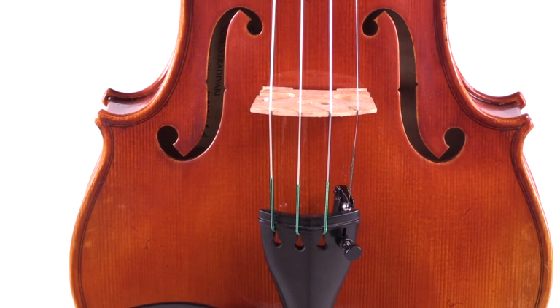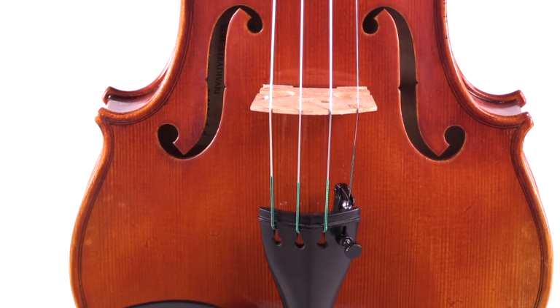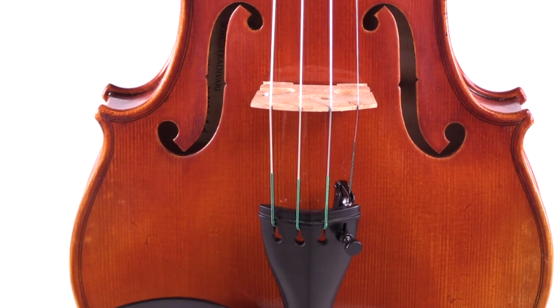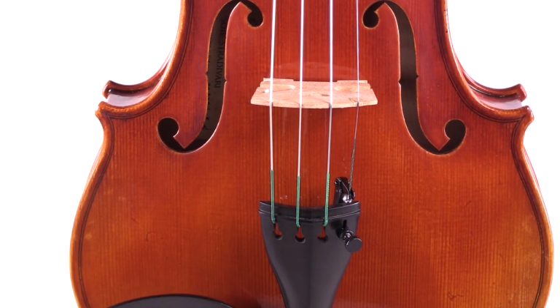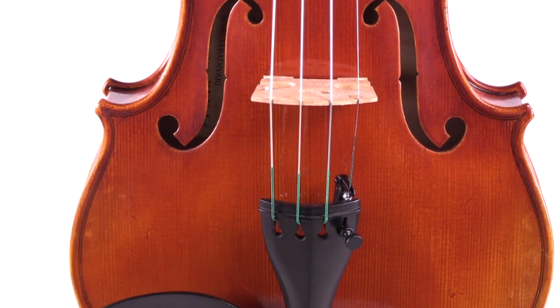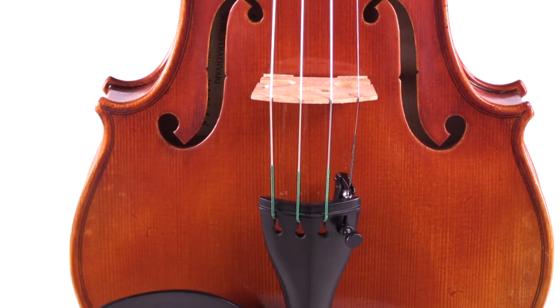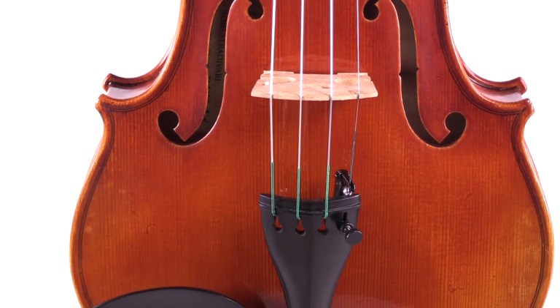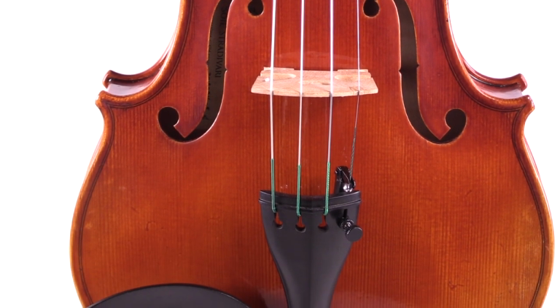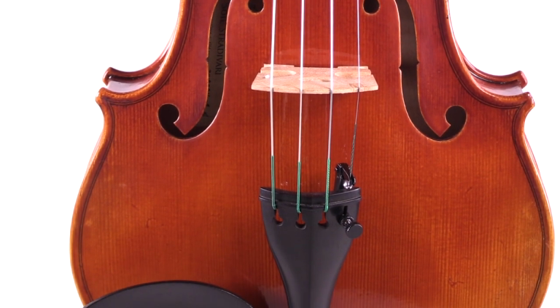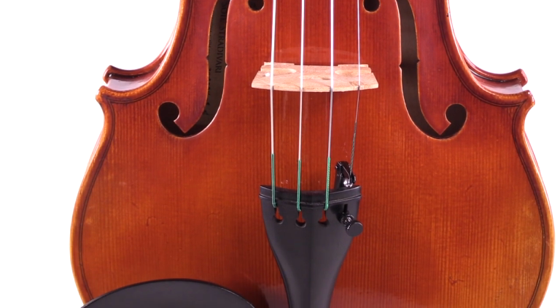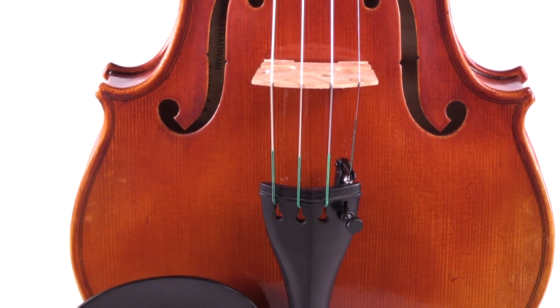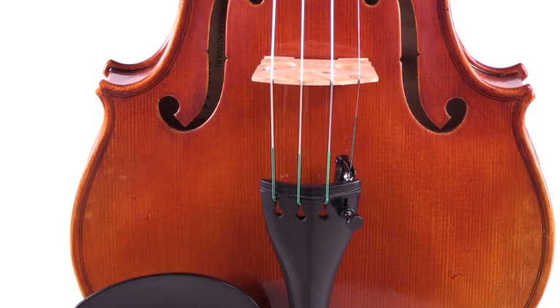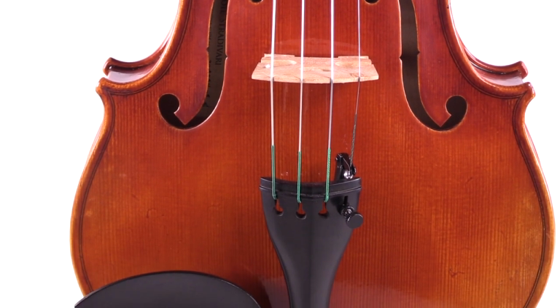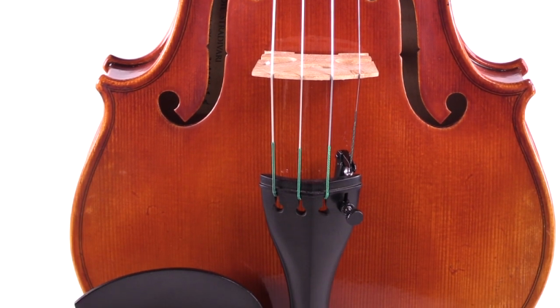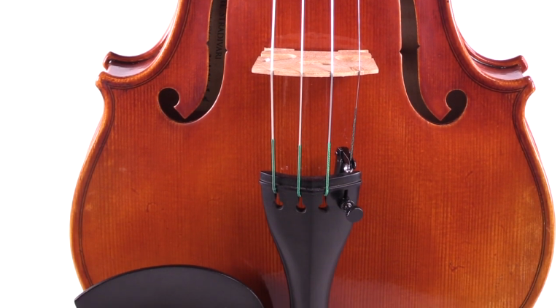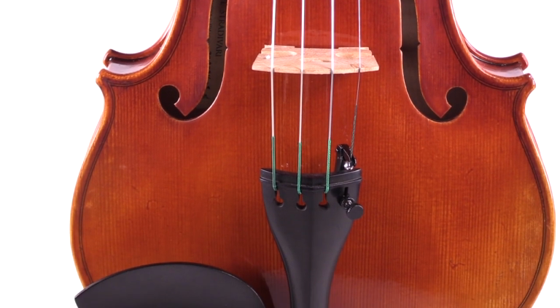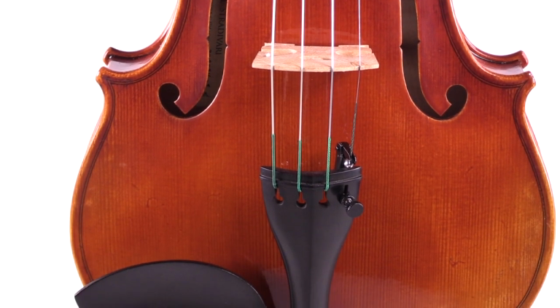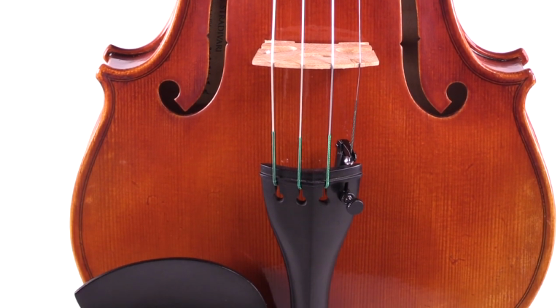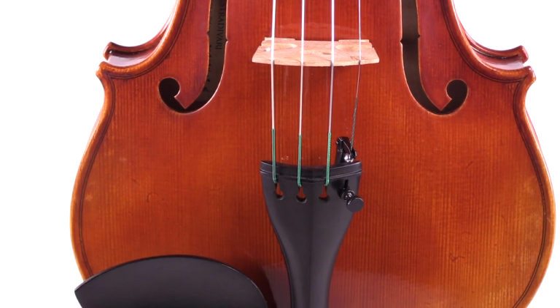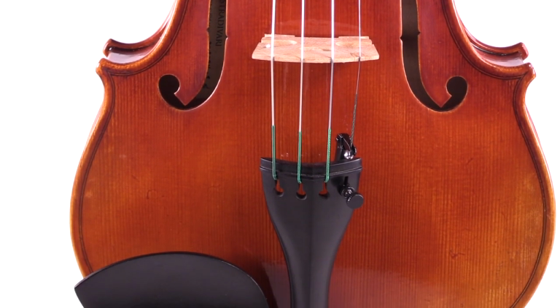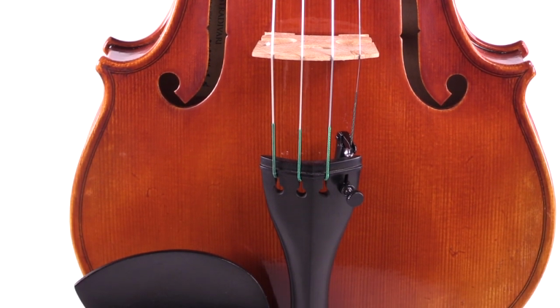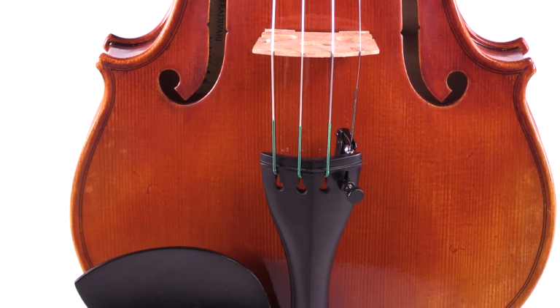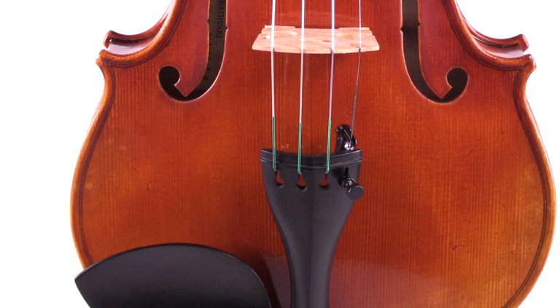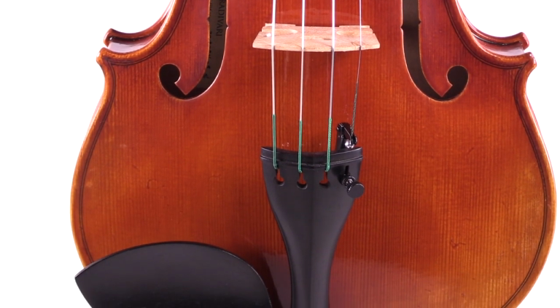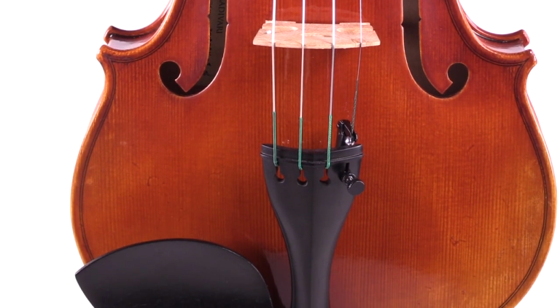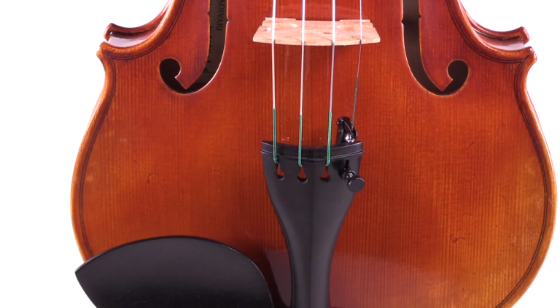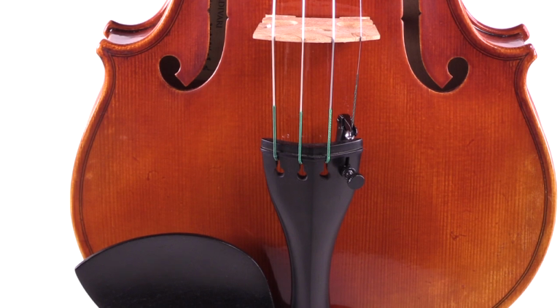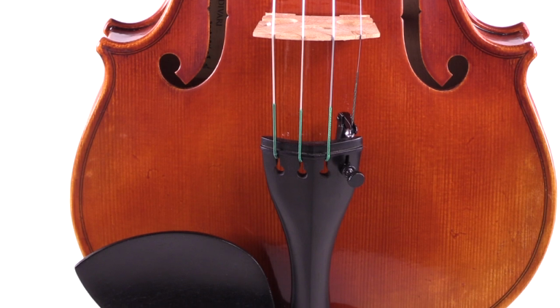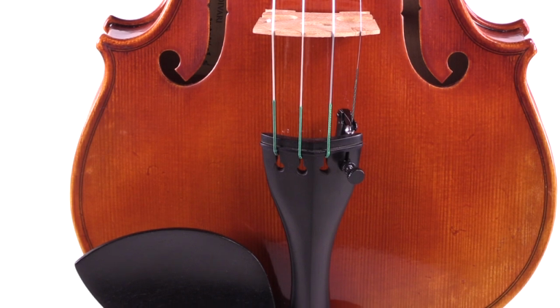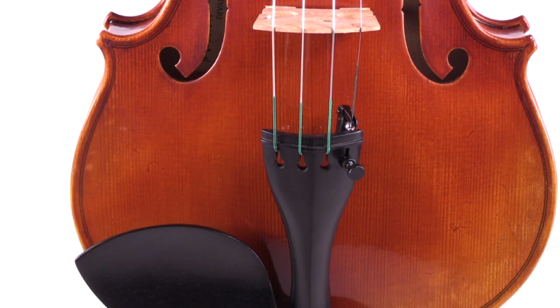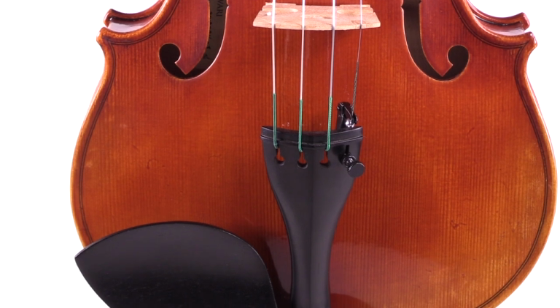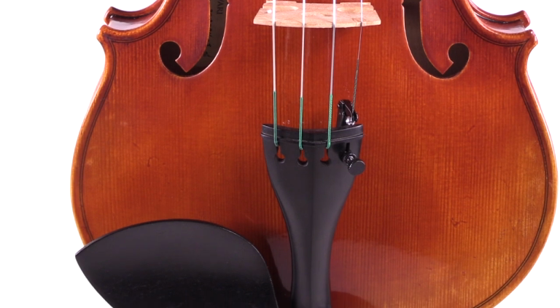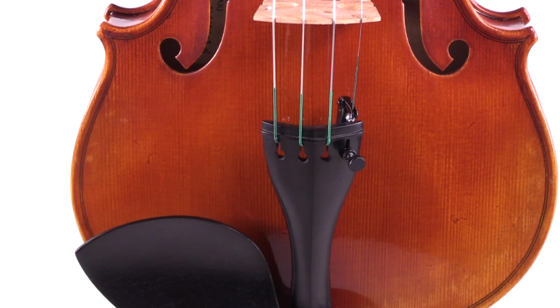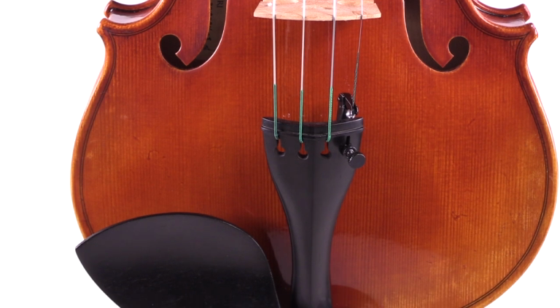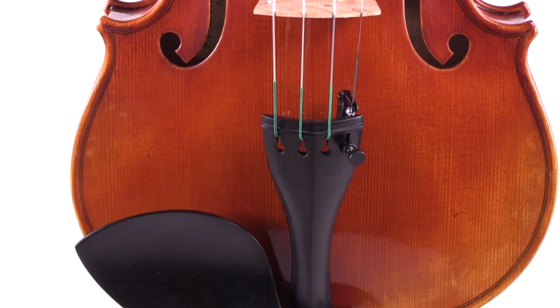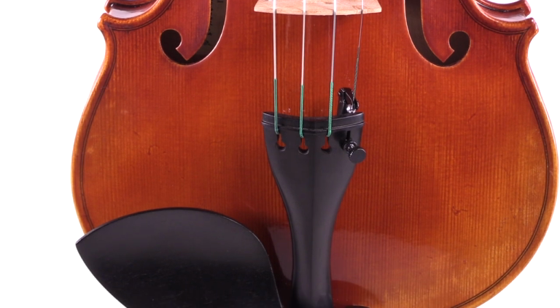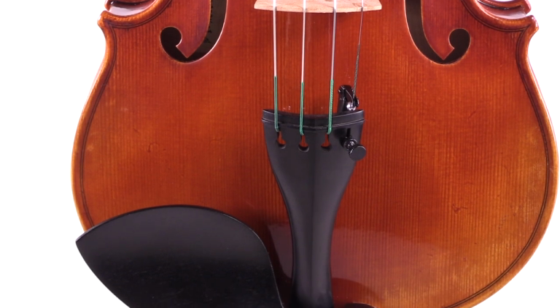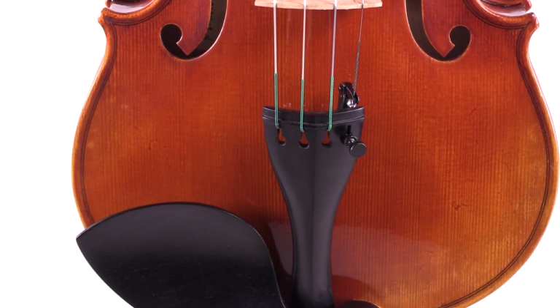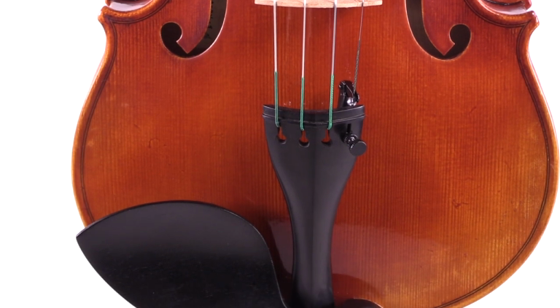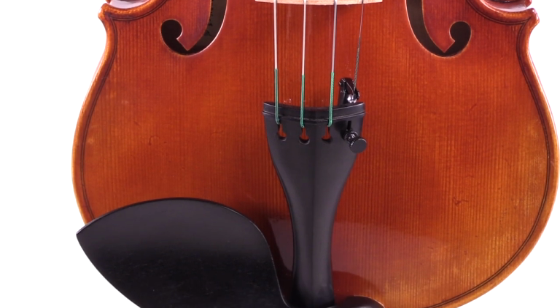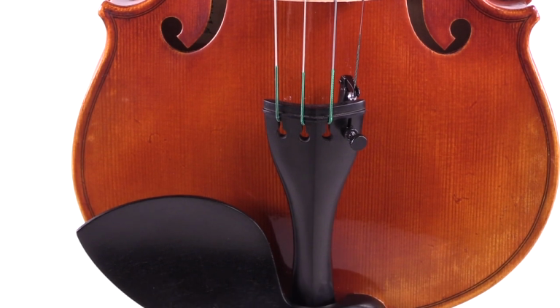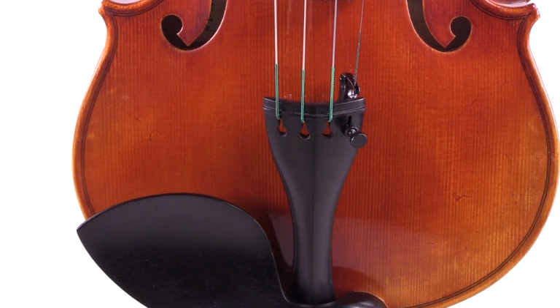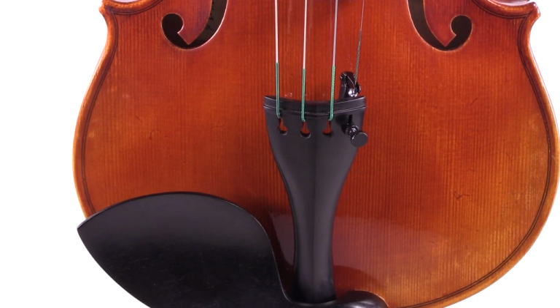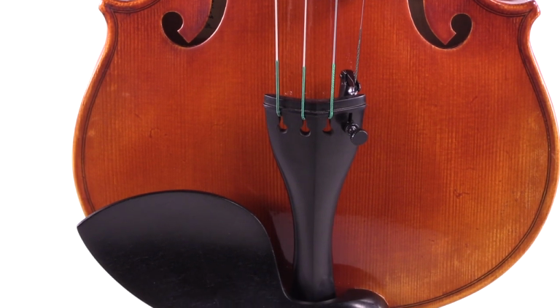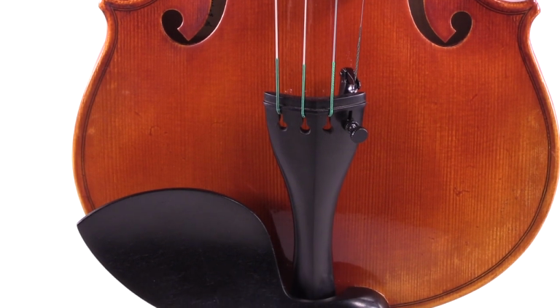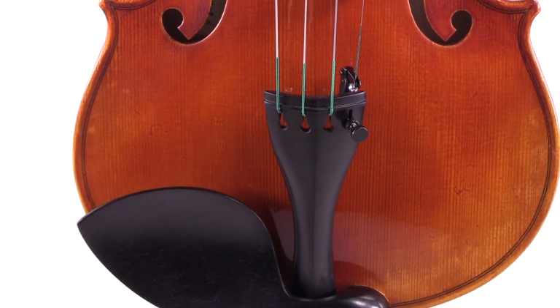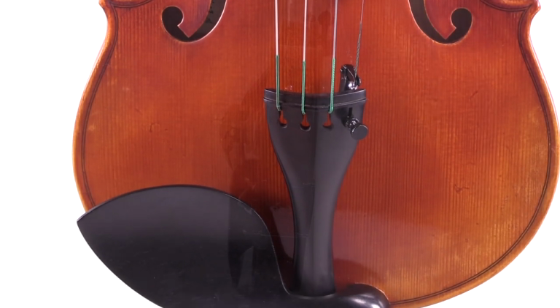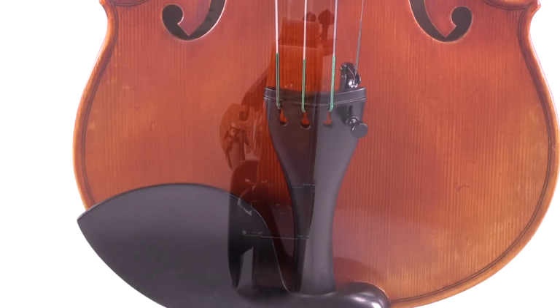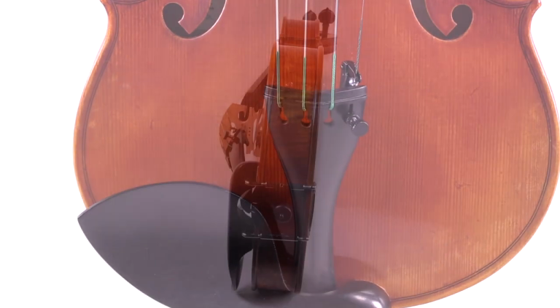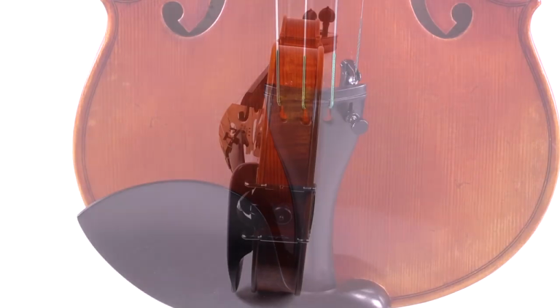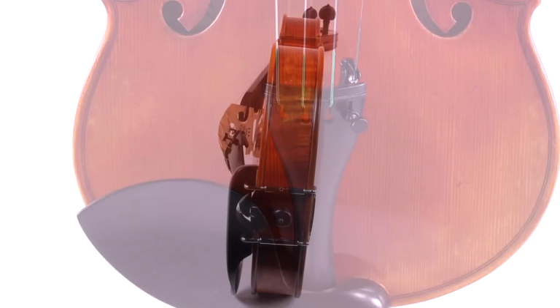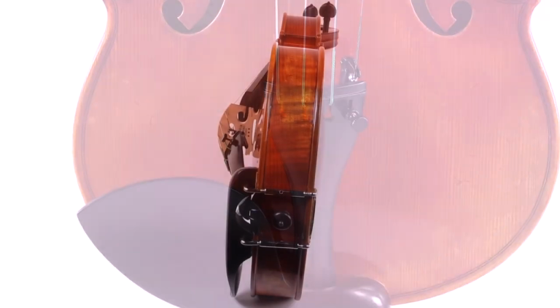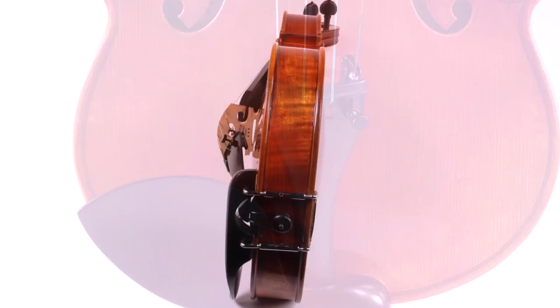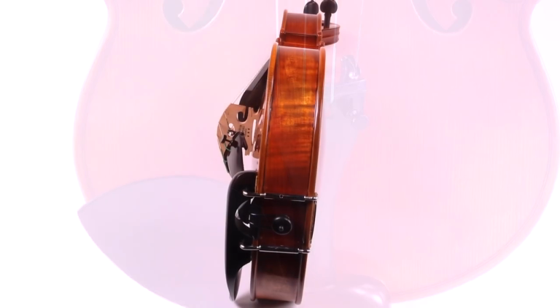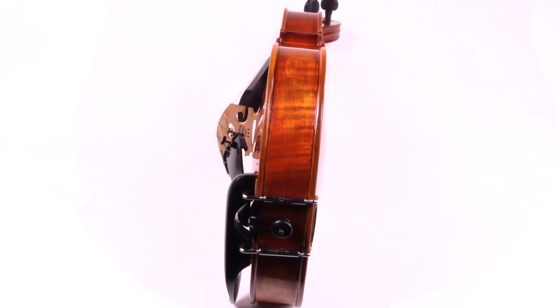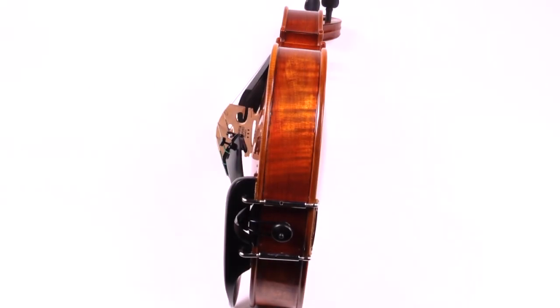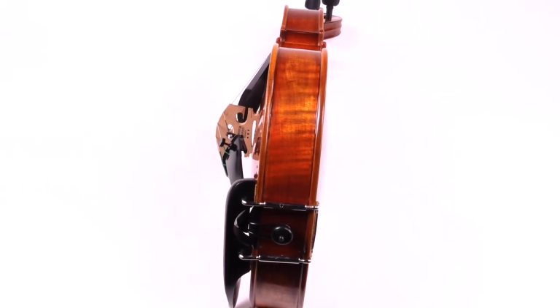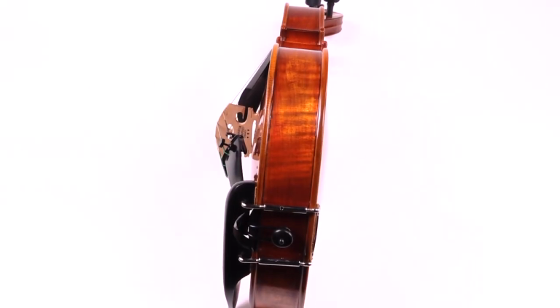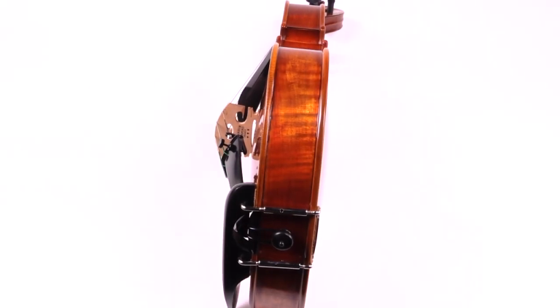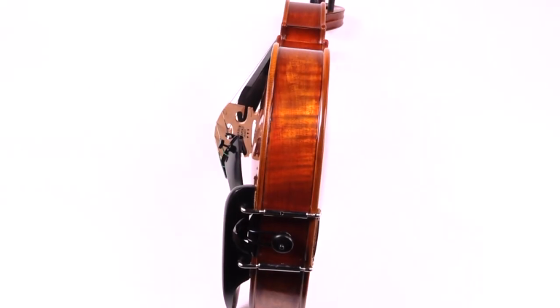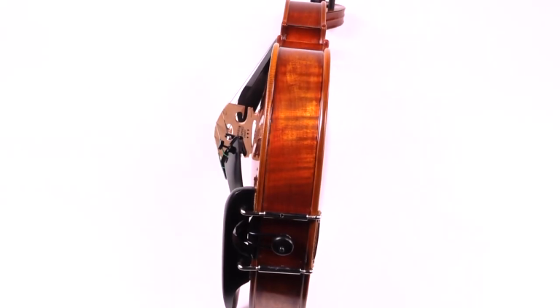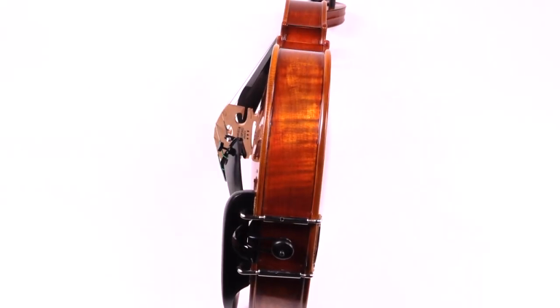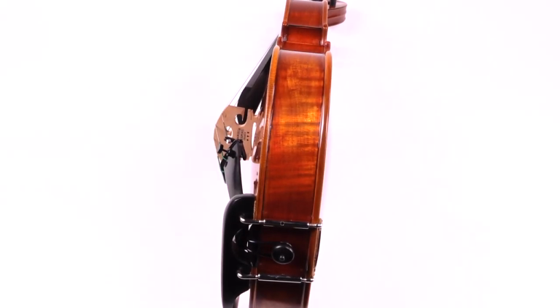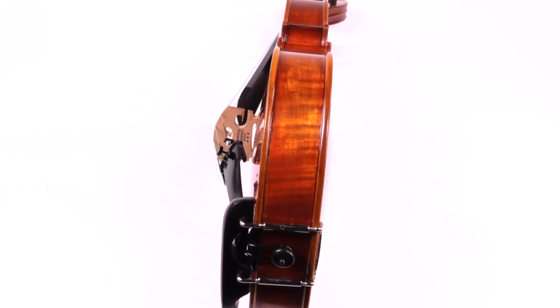The original instrument also became famous because it was played by such great violinists as Yehudi Menuhin and Itzhak Perlman.